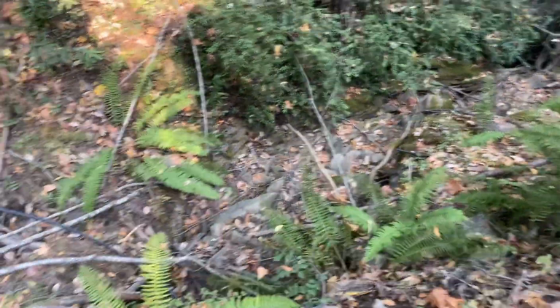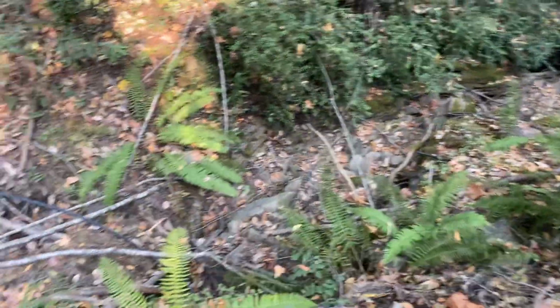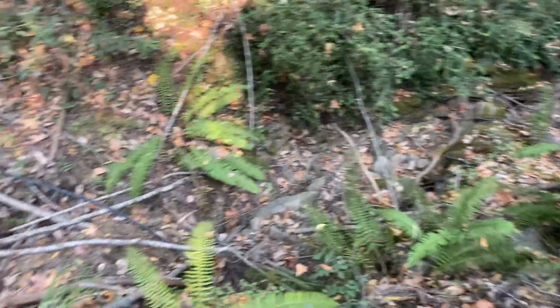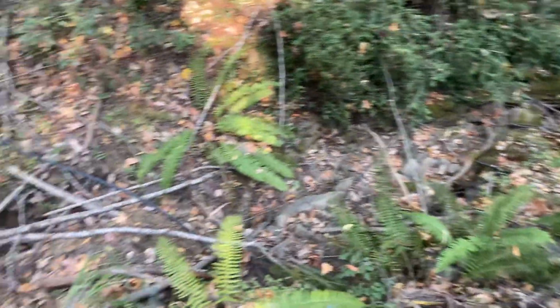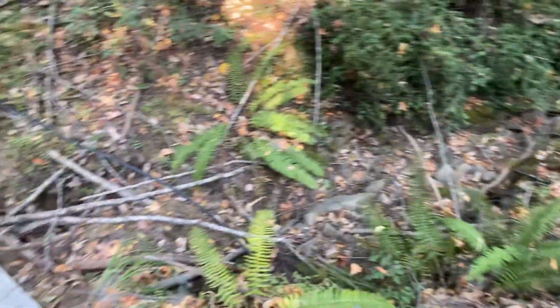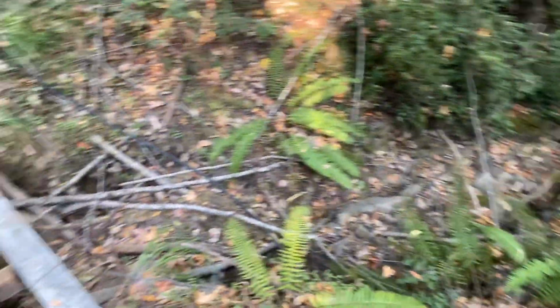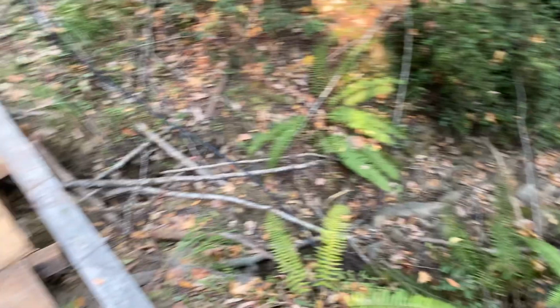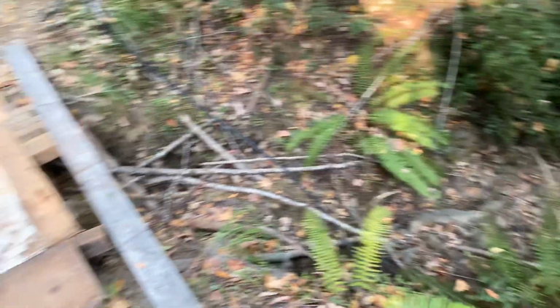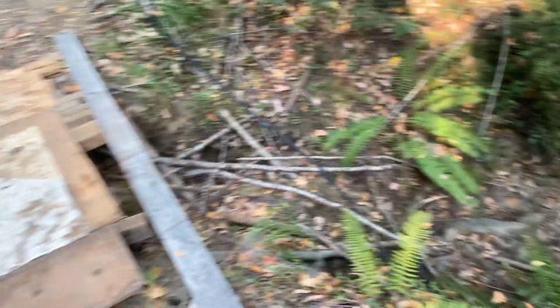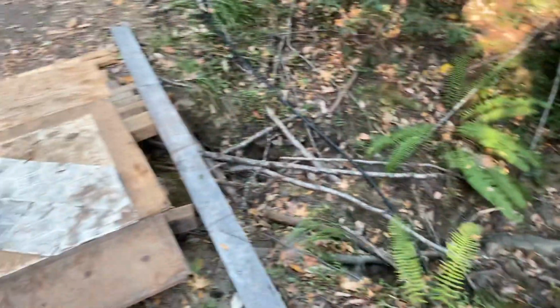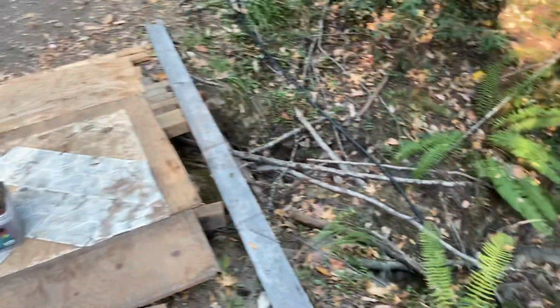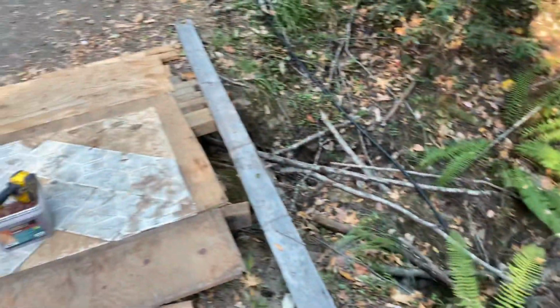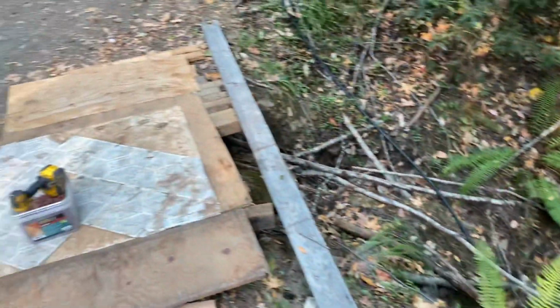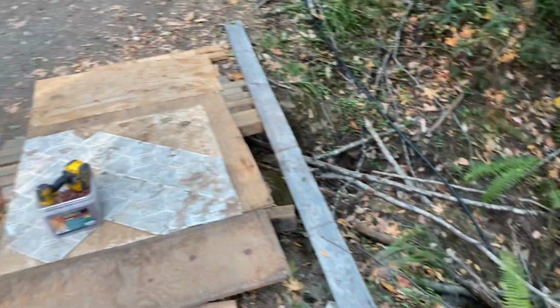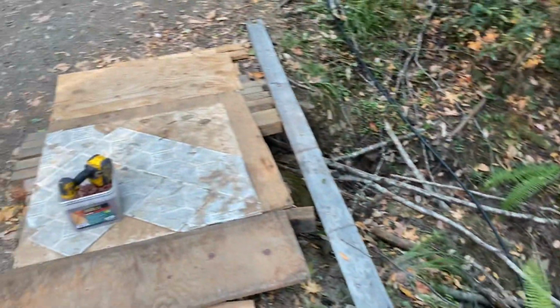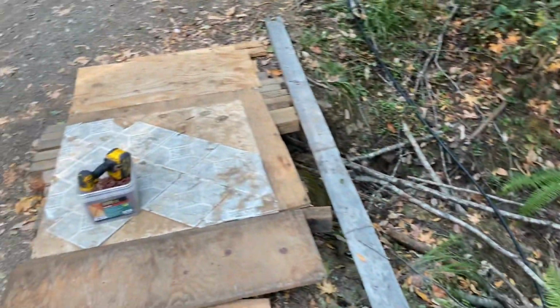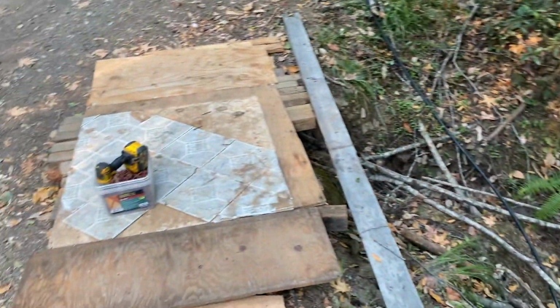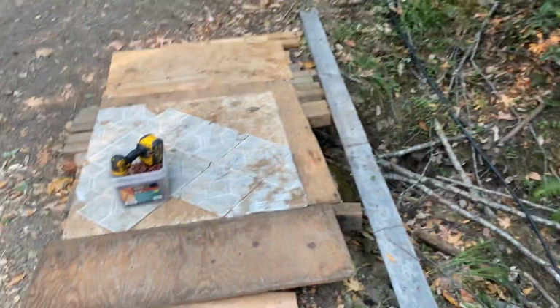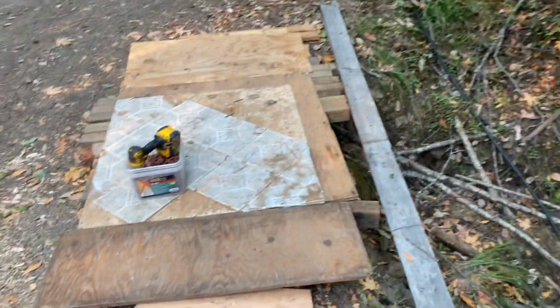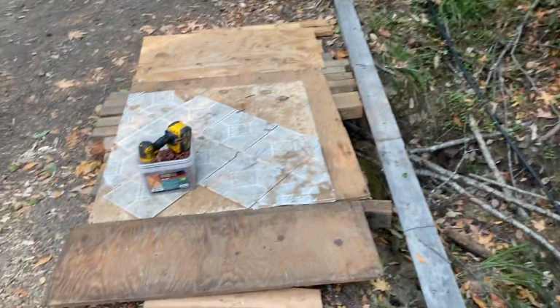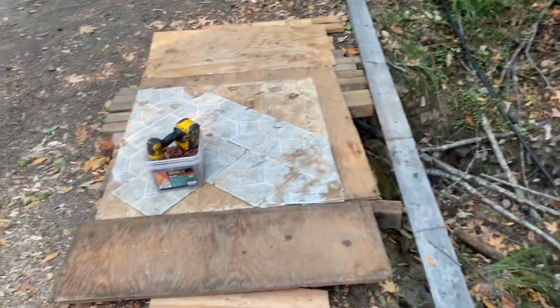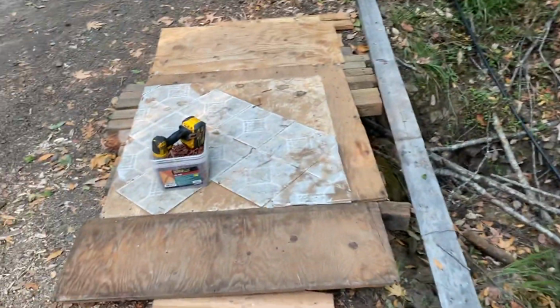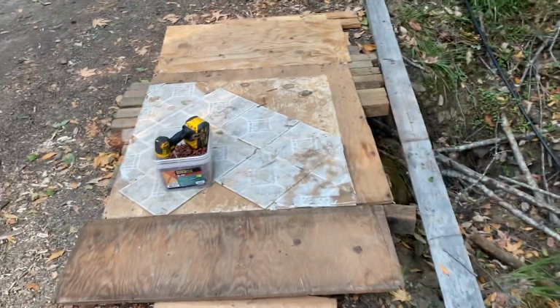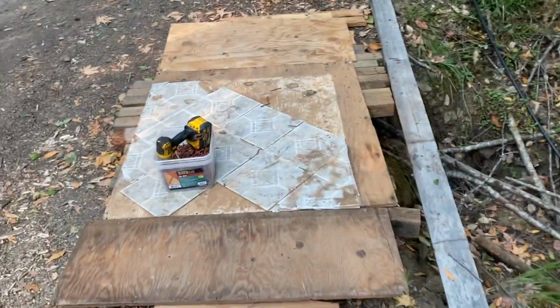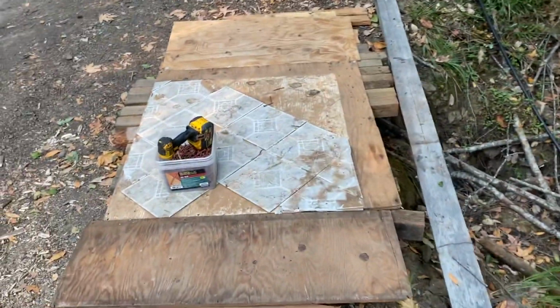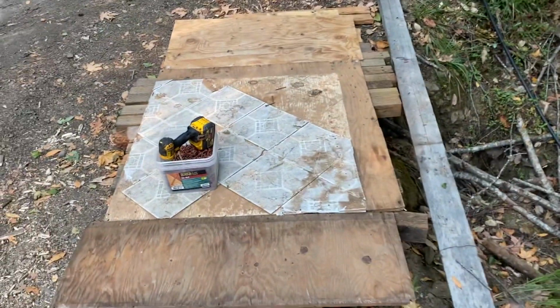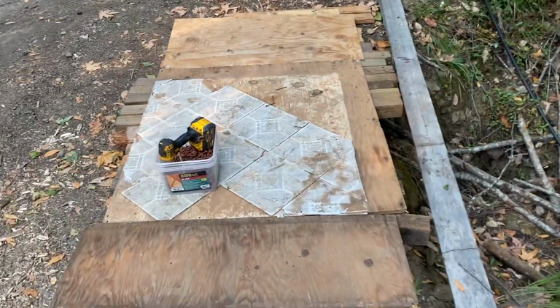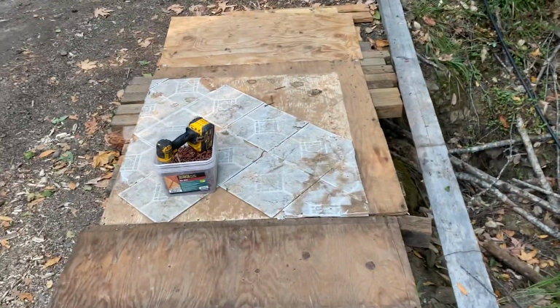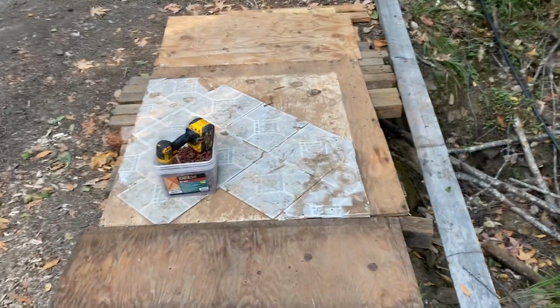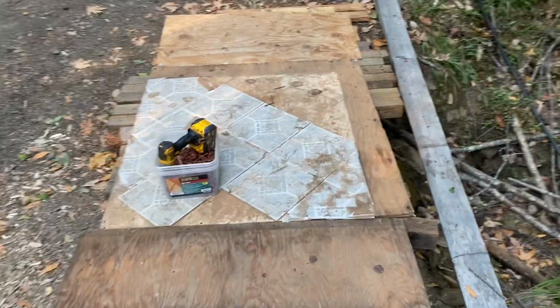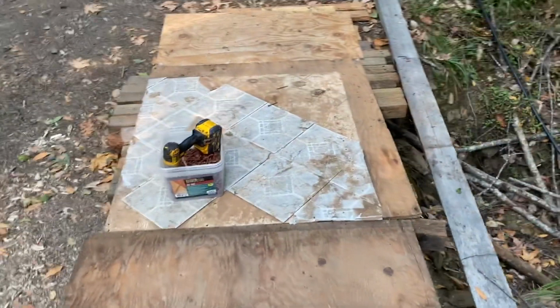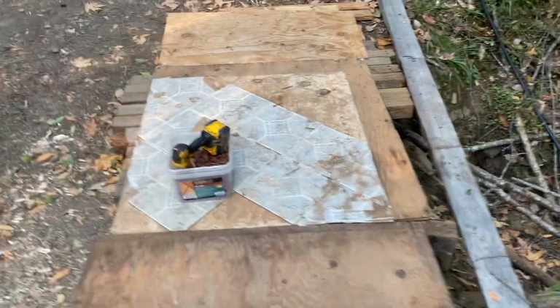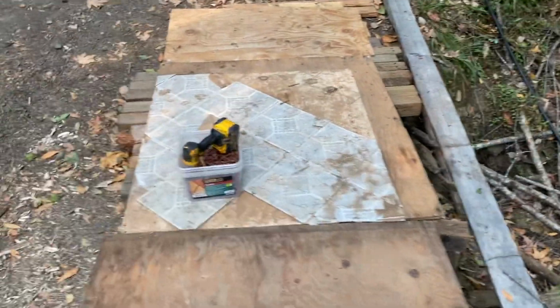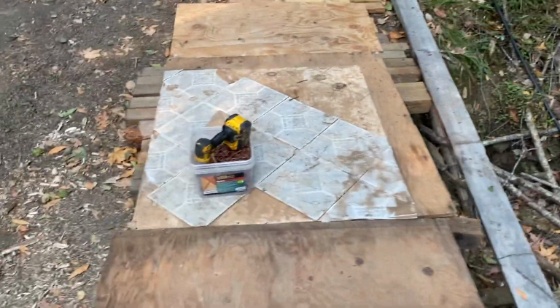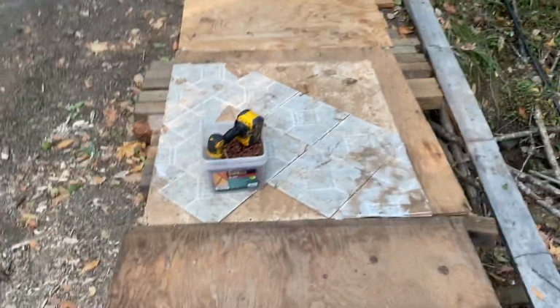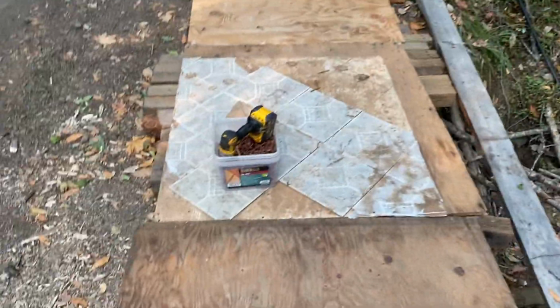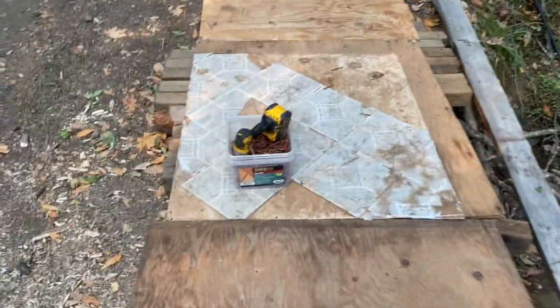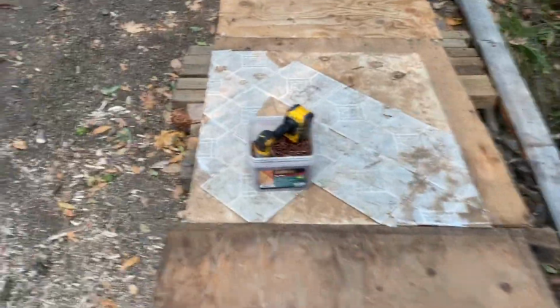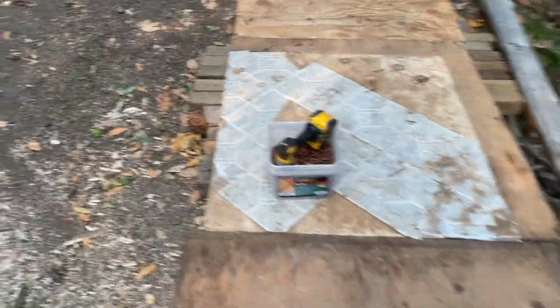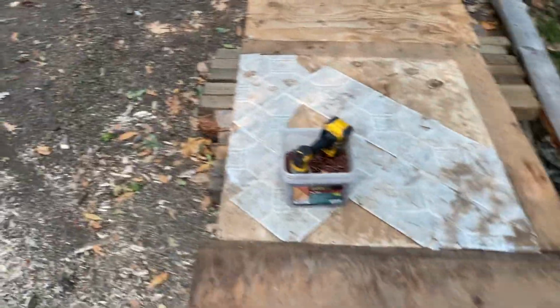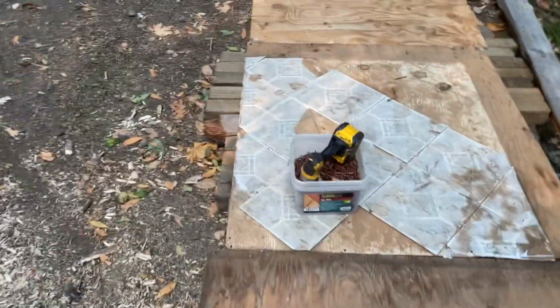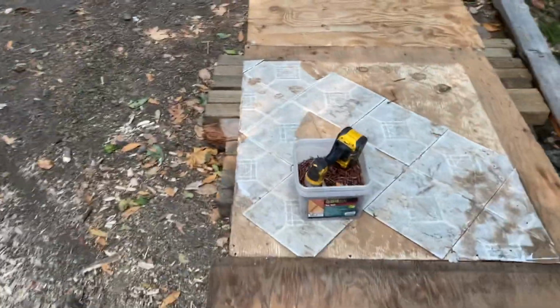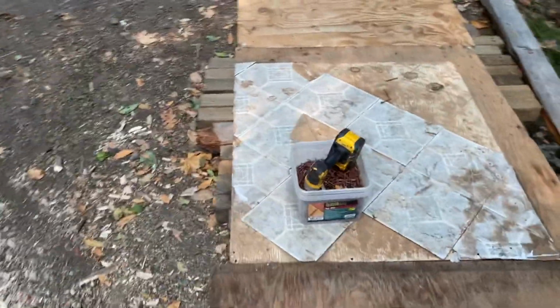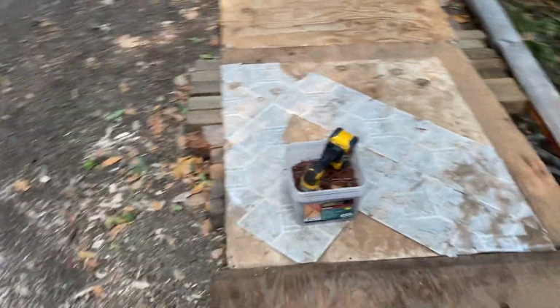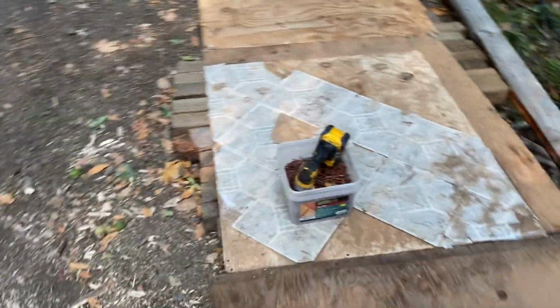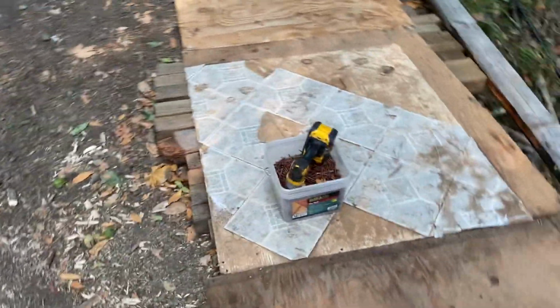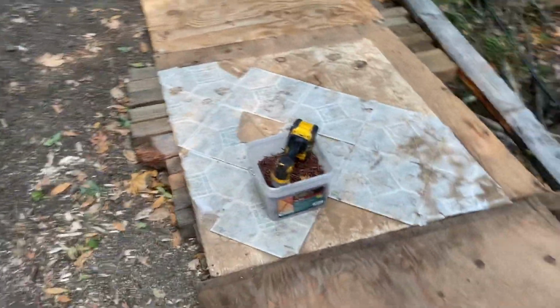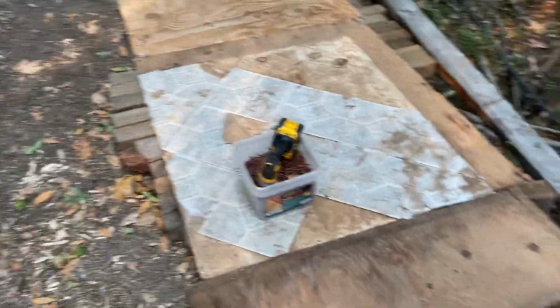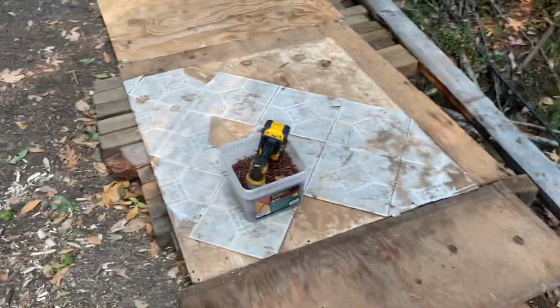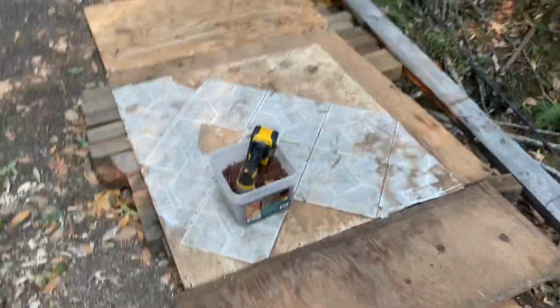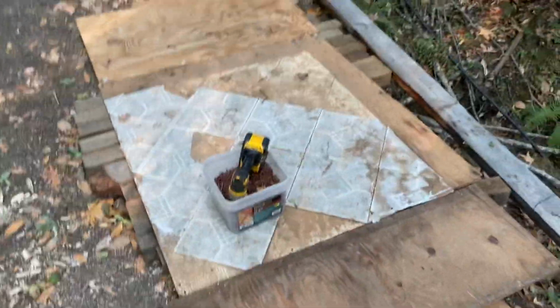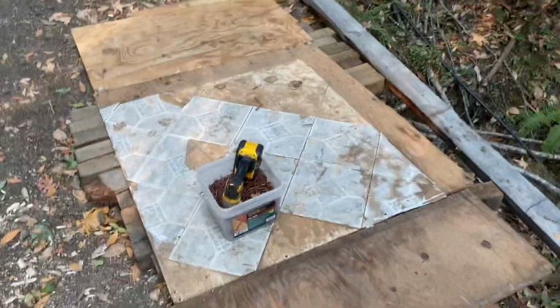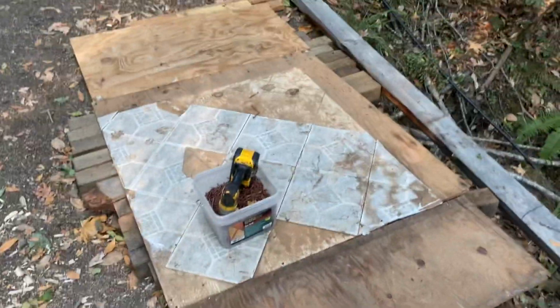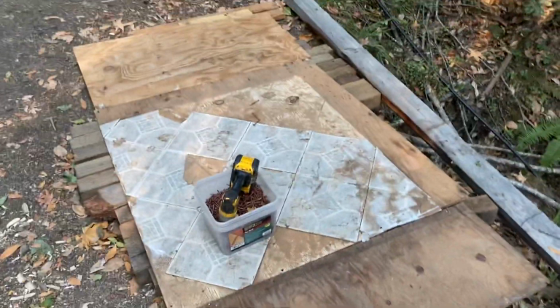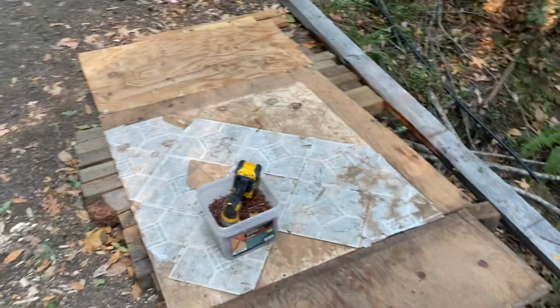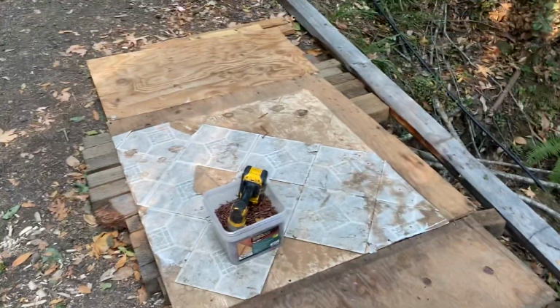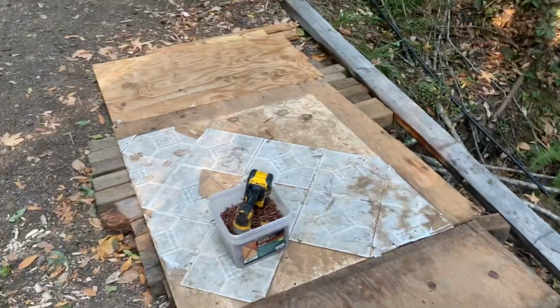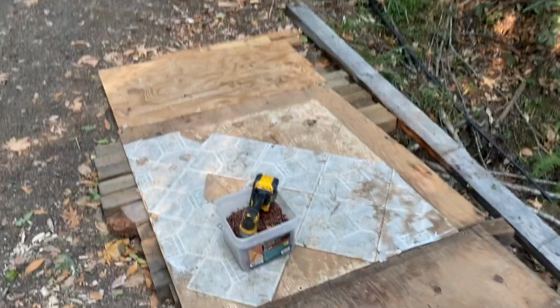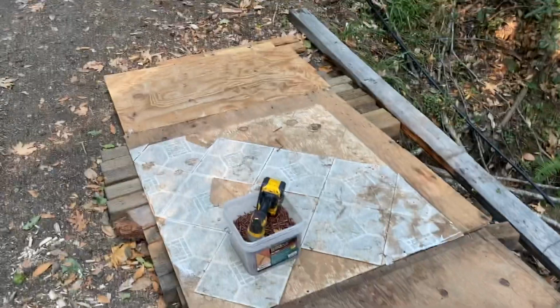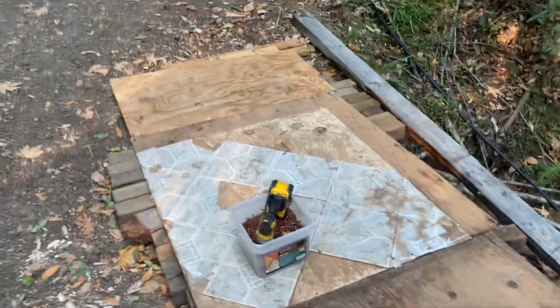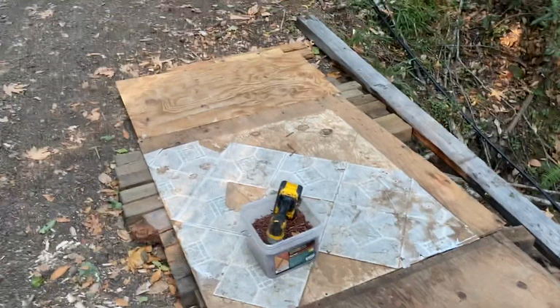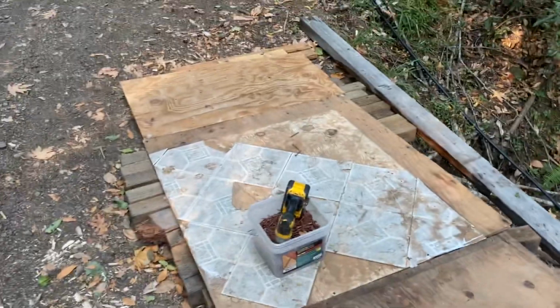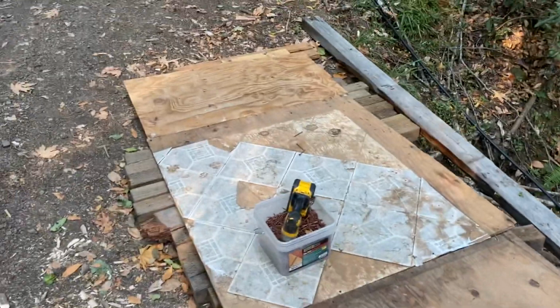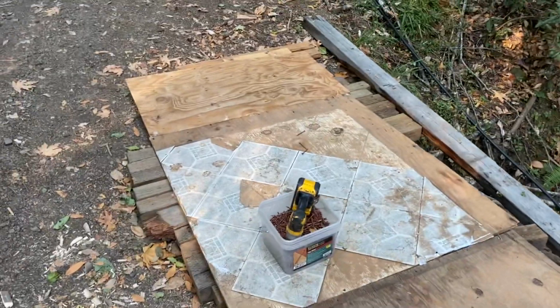We need to get that flowing through the culvert properly, and get this big U-Haul across. We still have a couple more trips to go.